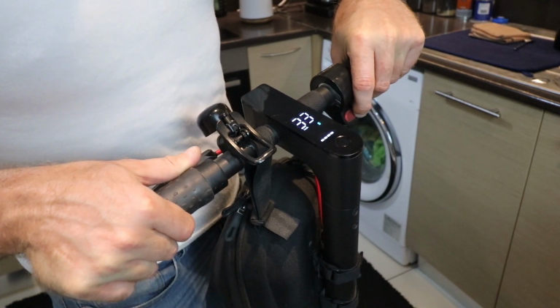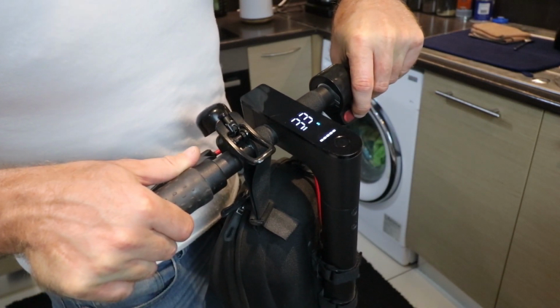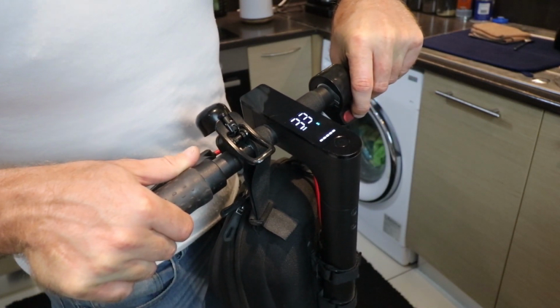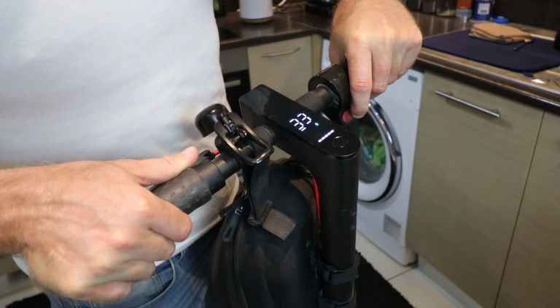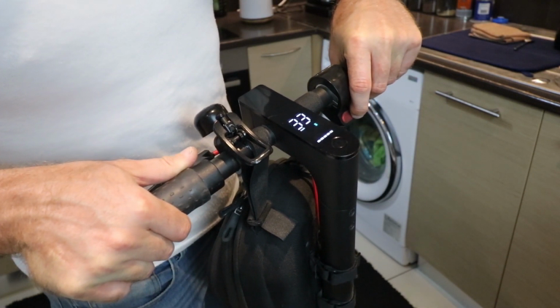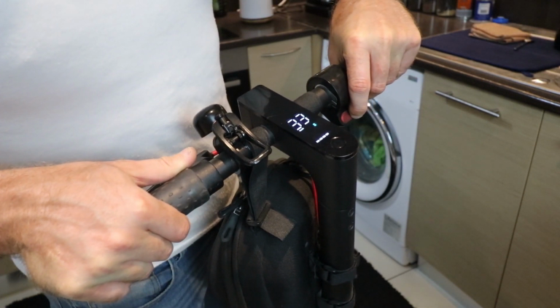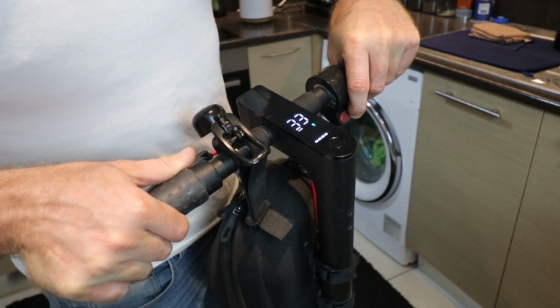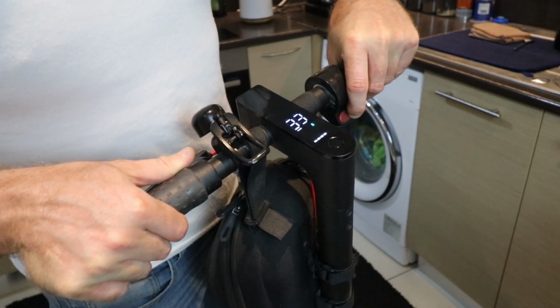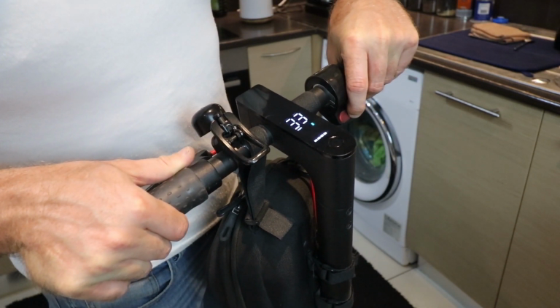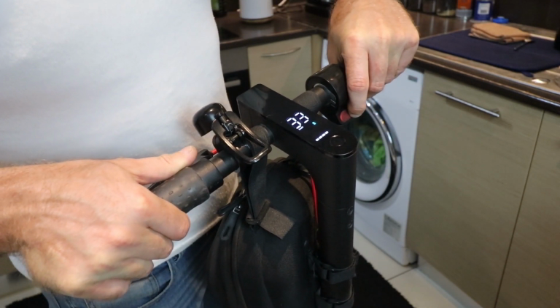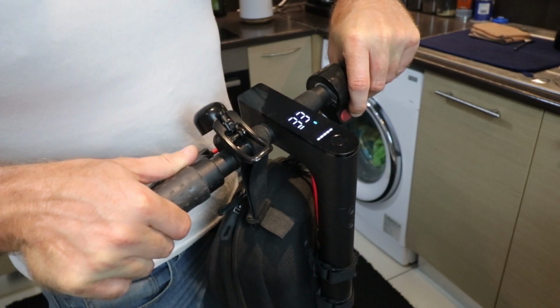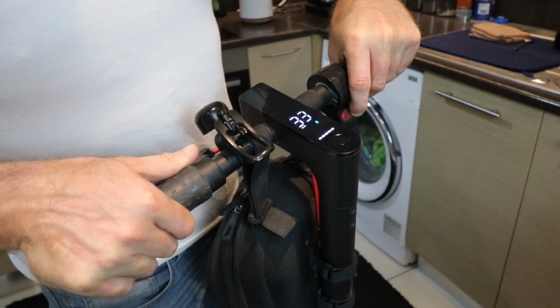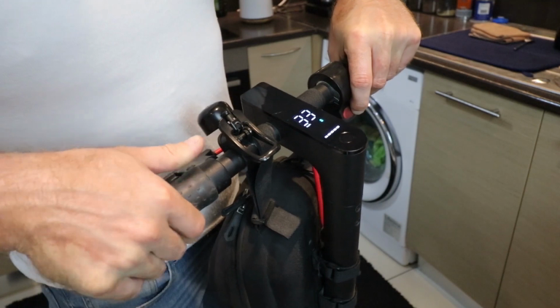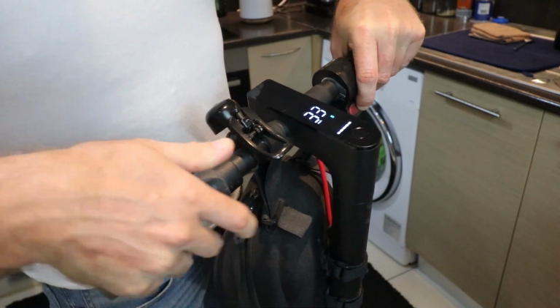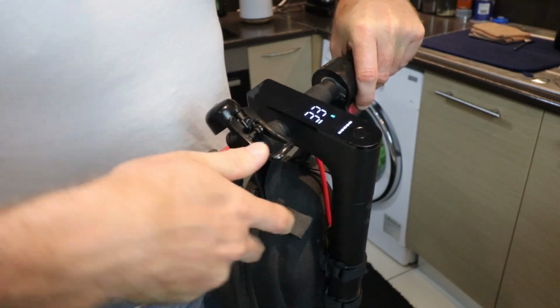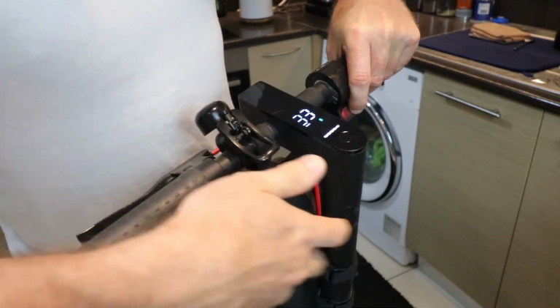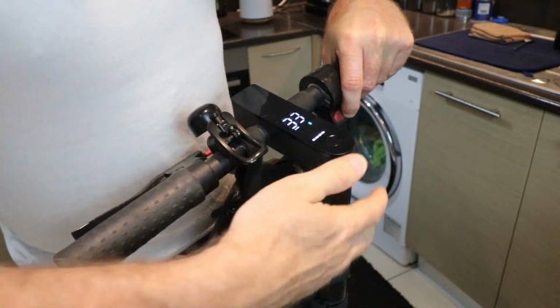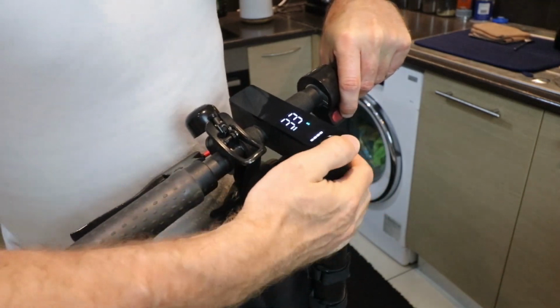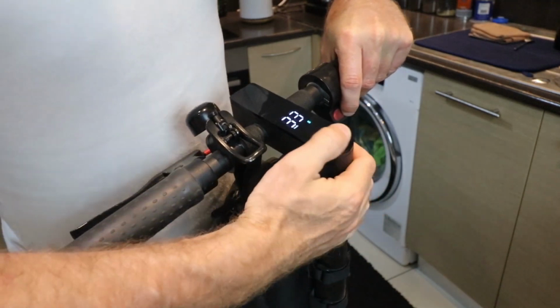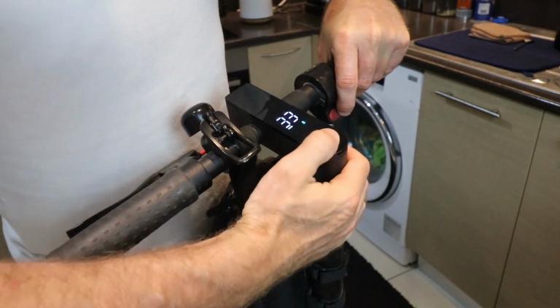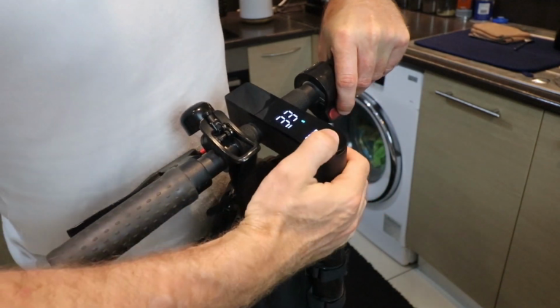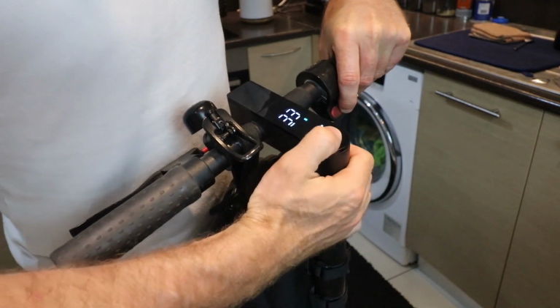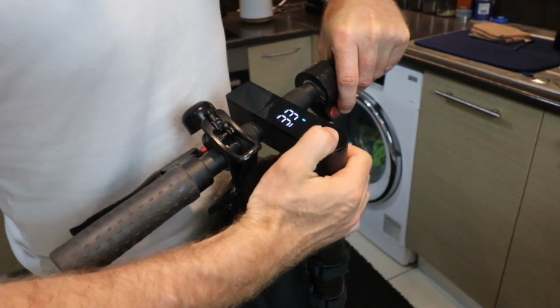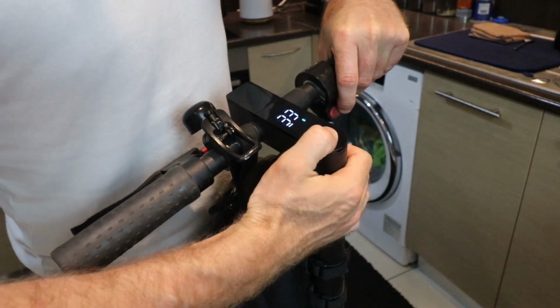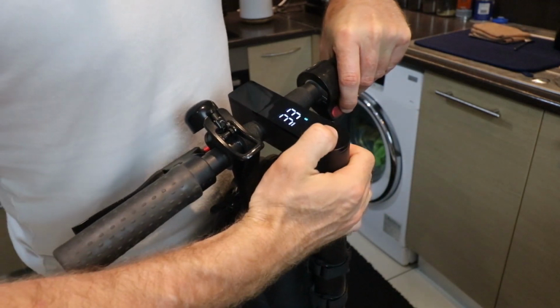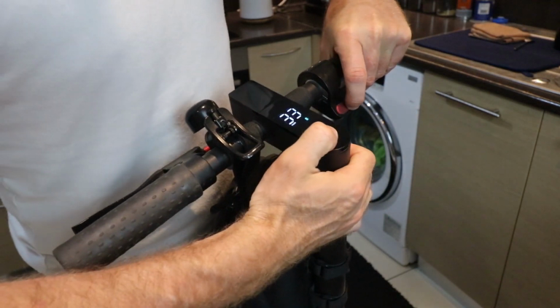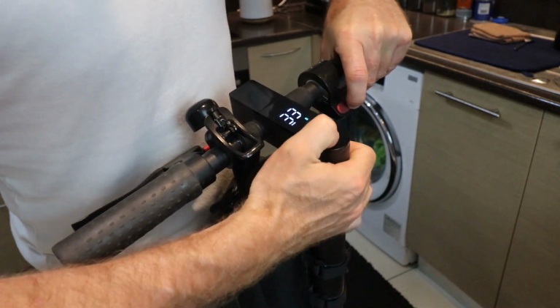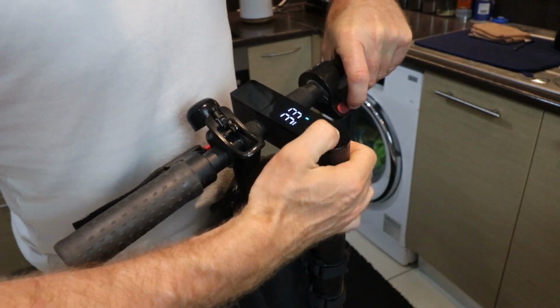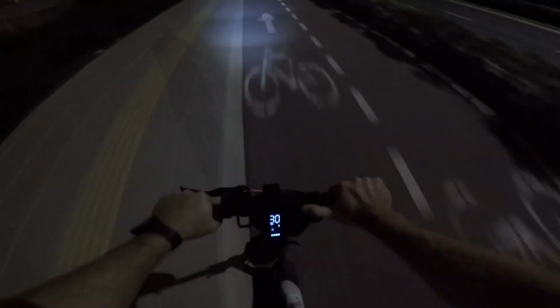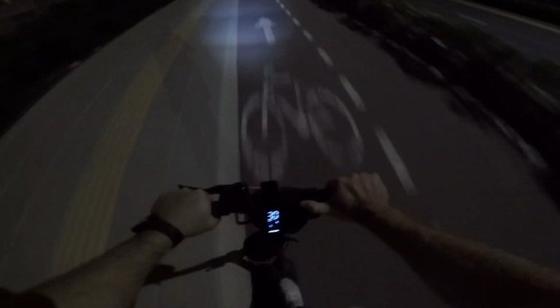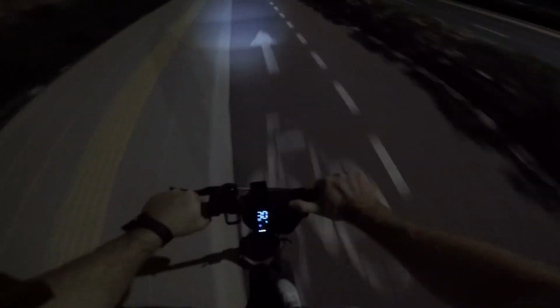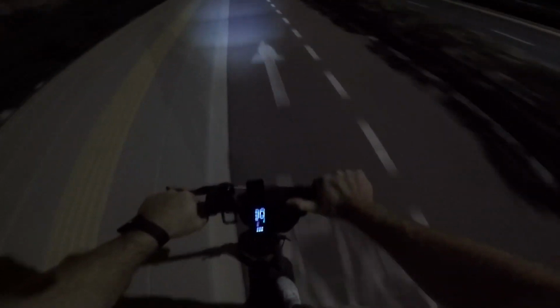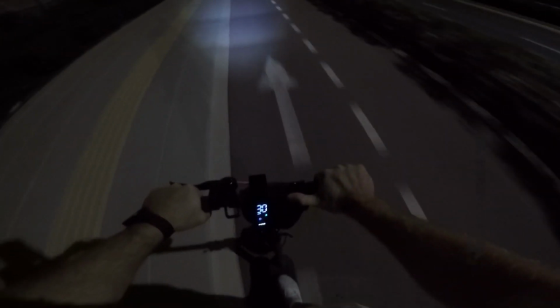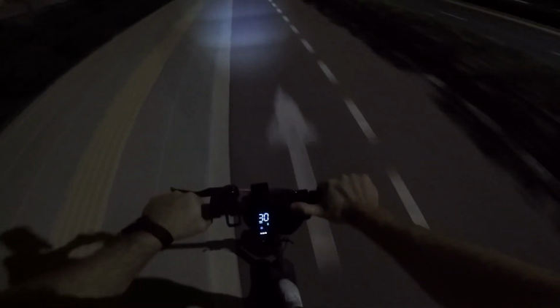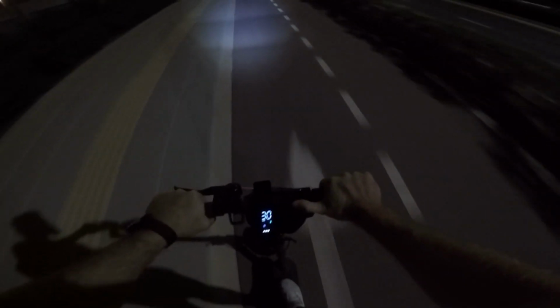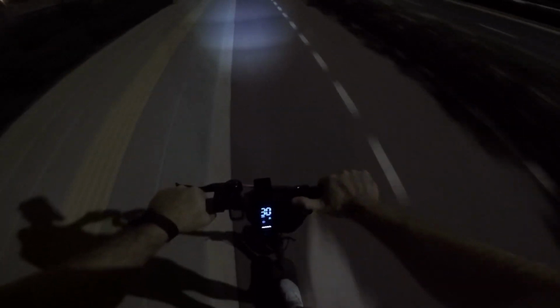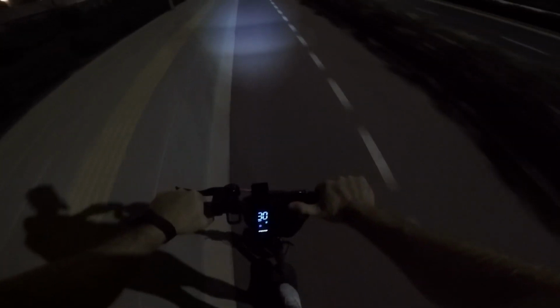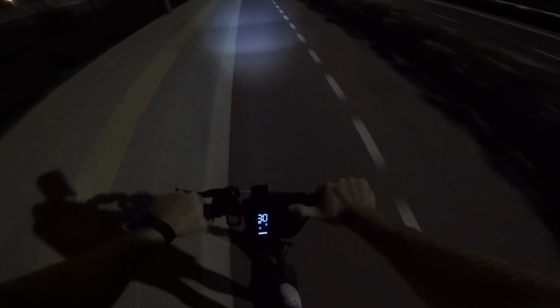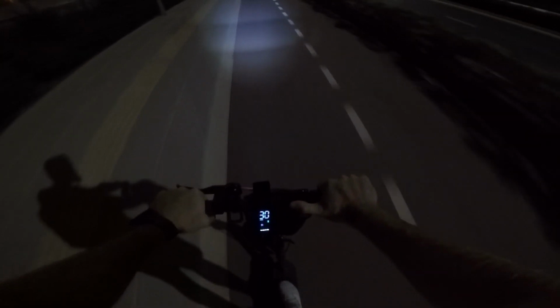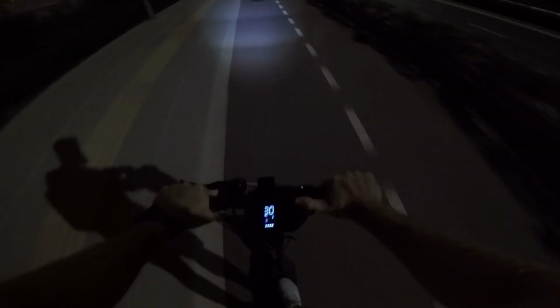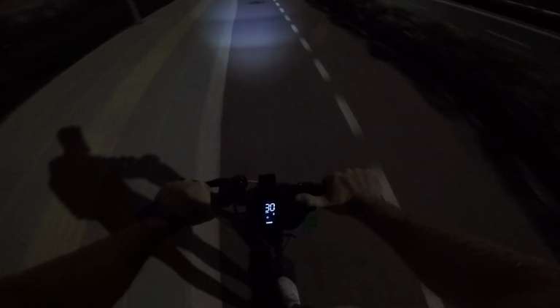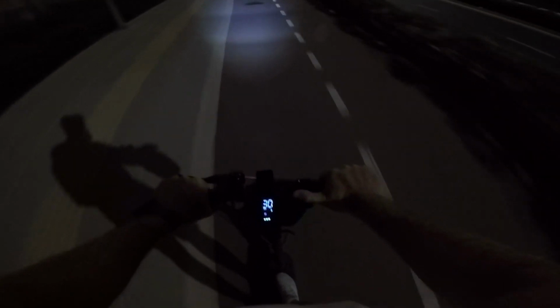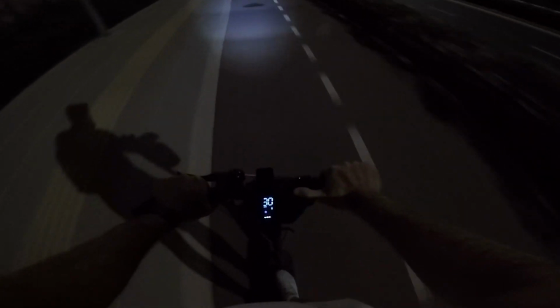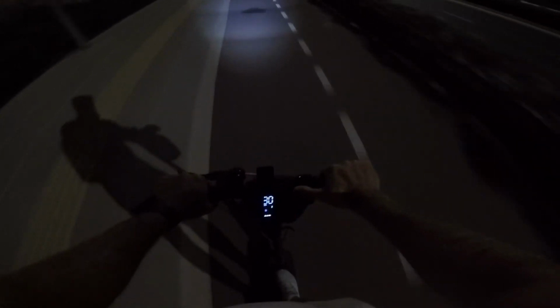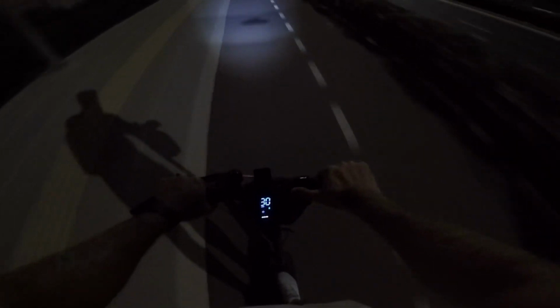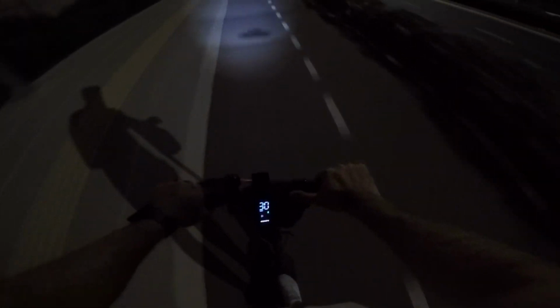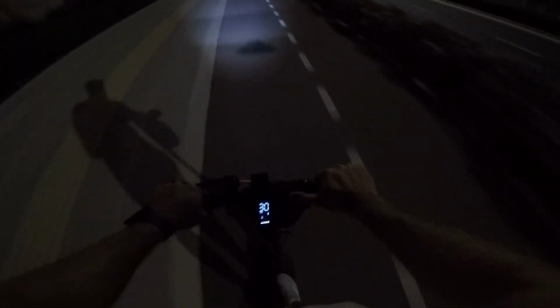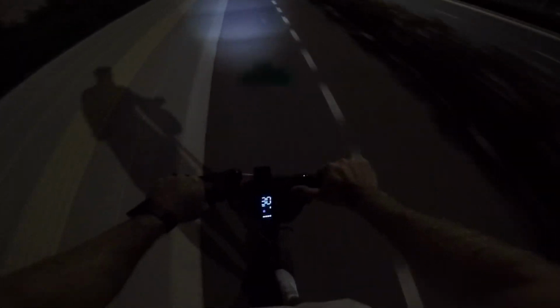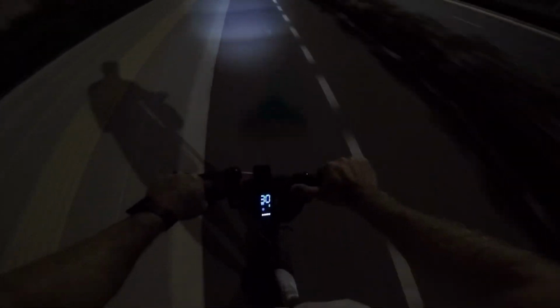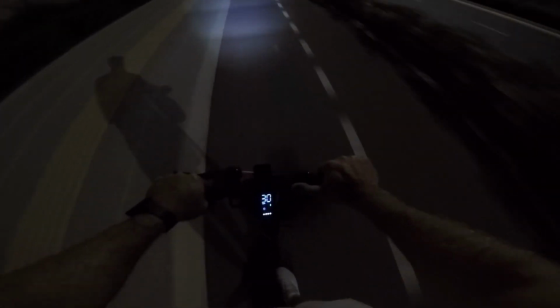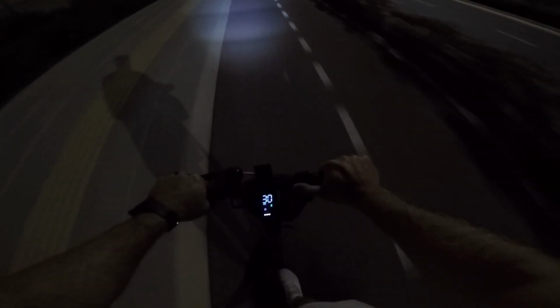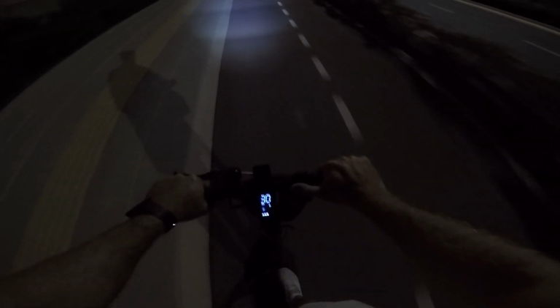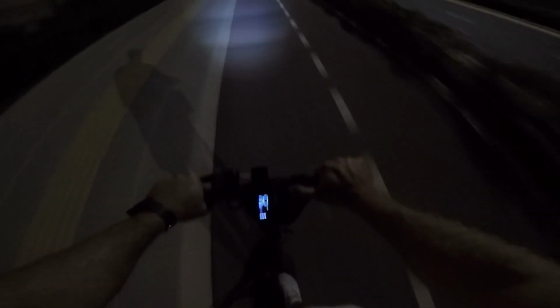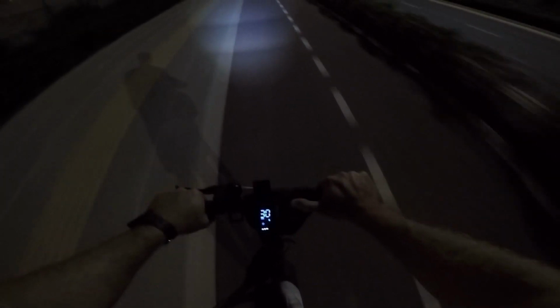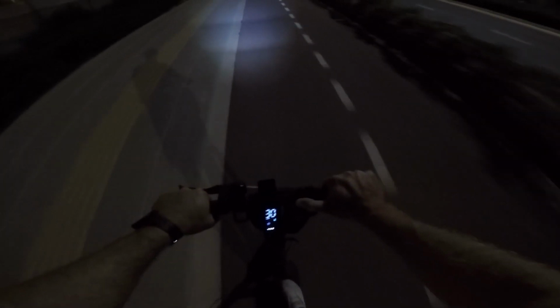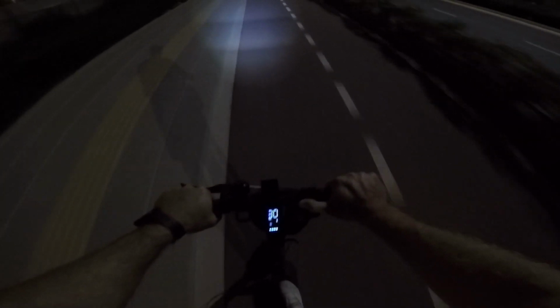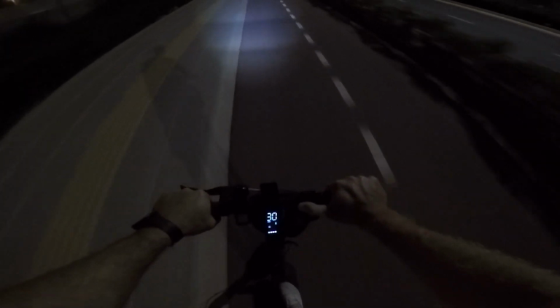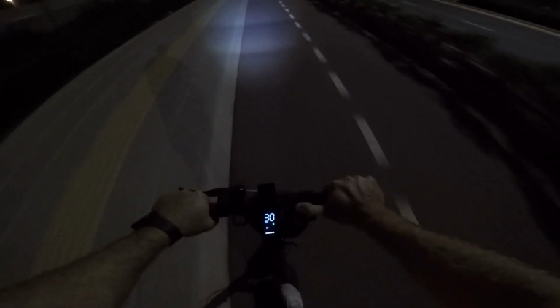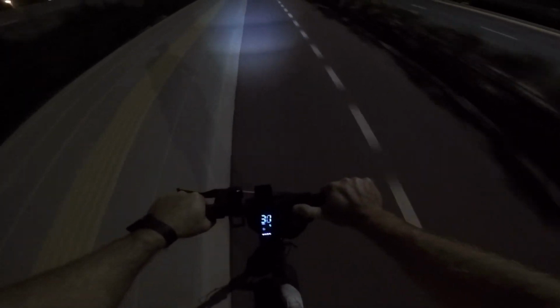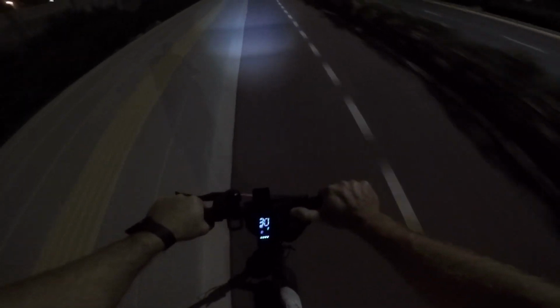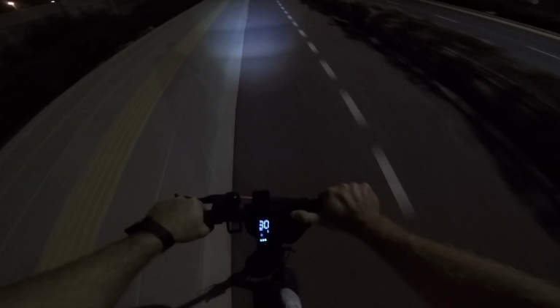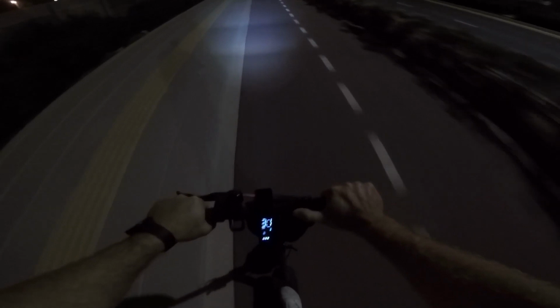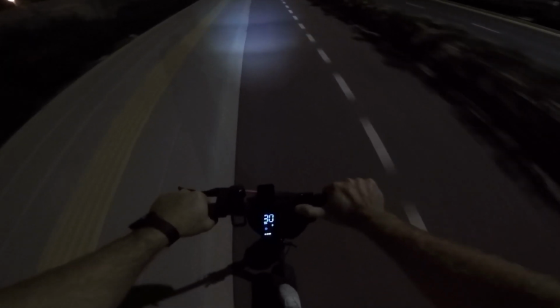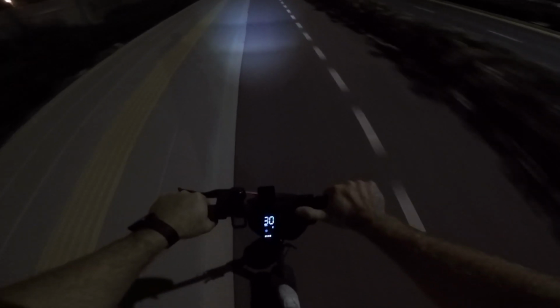The display proudly shows a maximum speed of 33 km per hour when idling. But on the road, without any pesky inclines, this beauty can reach a sweet spot of 30 to 31 km per hour.